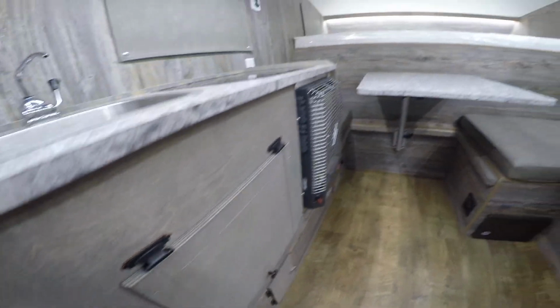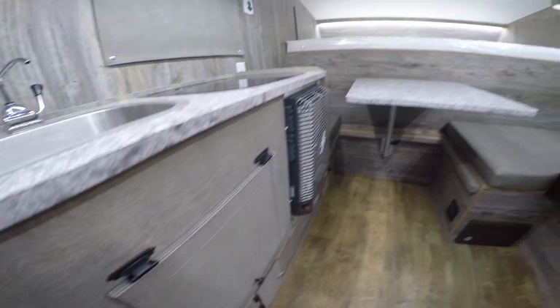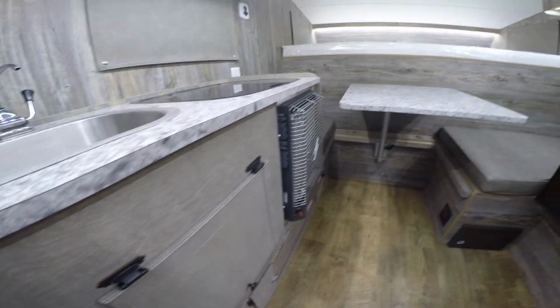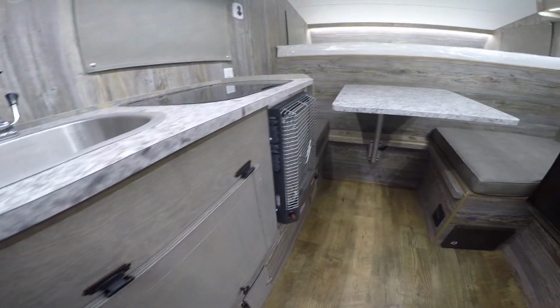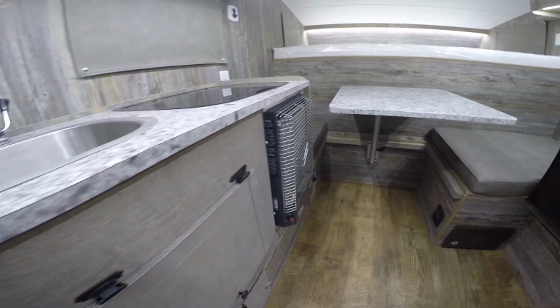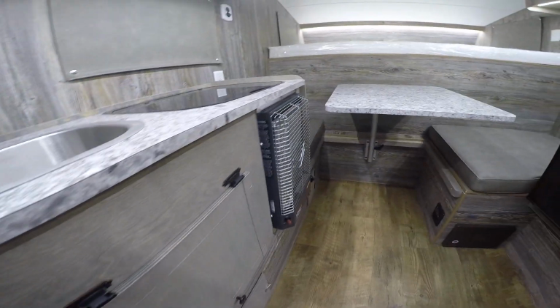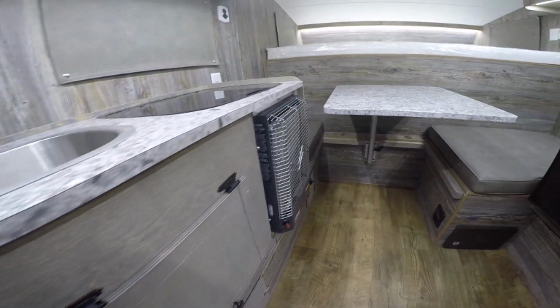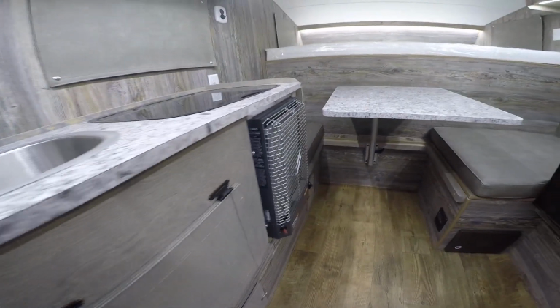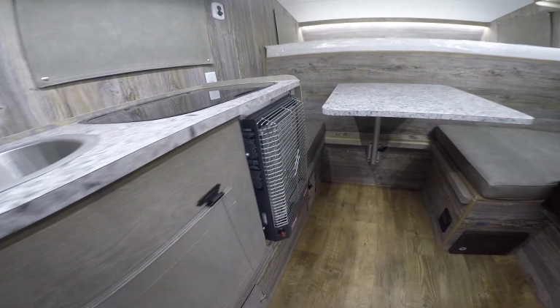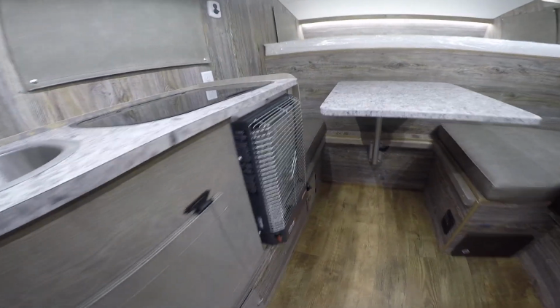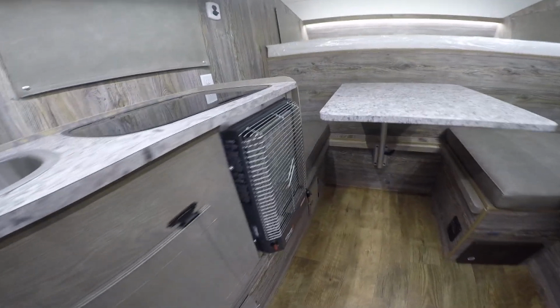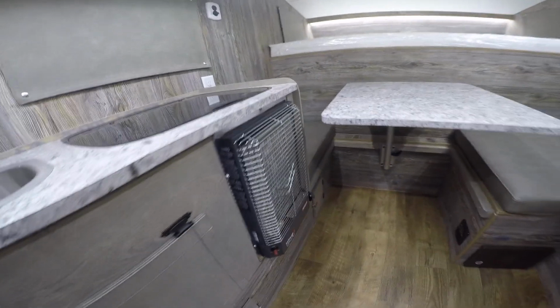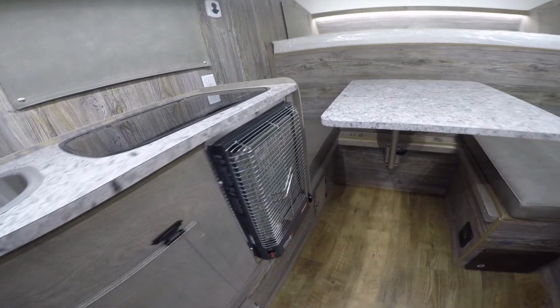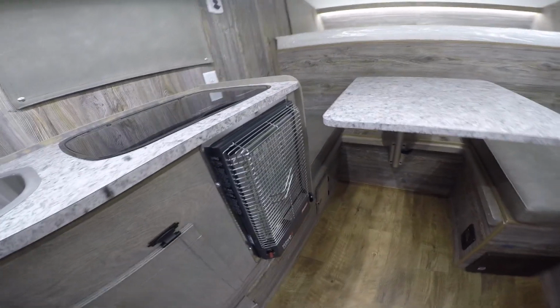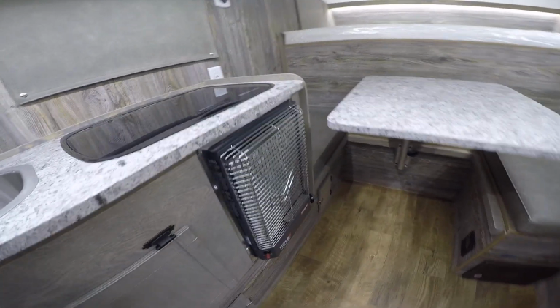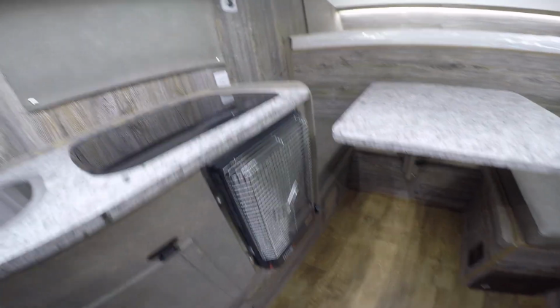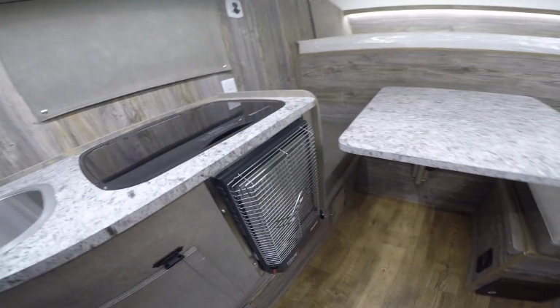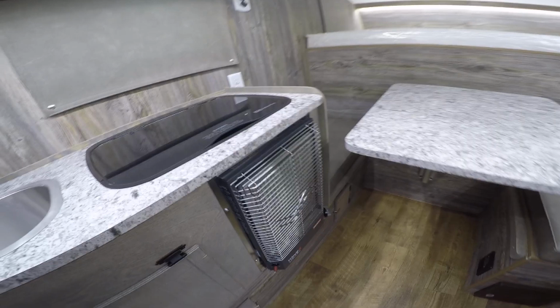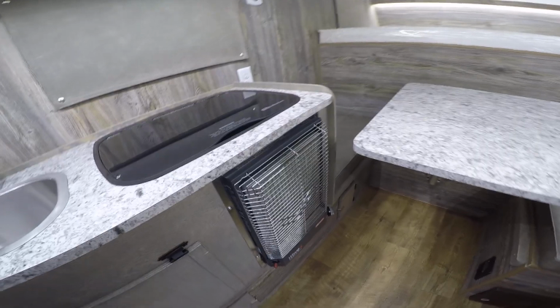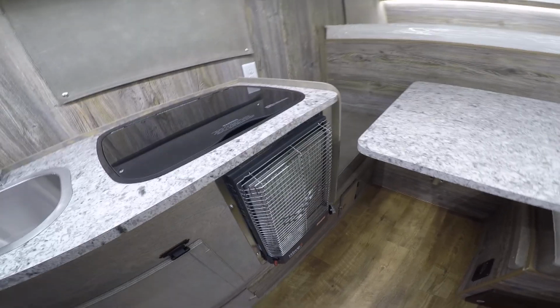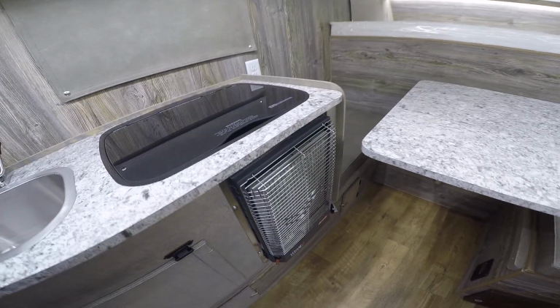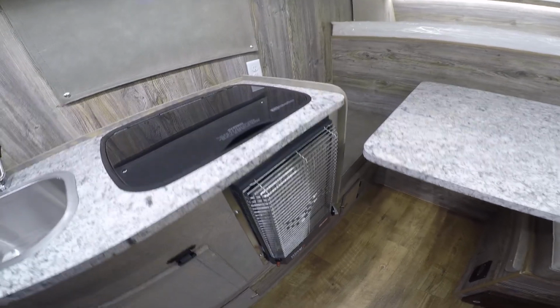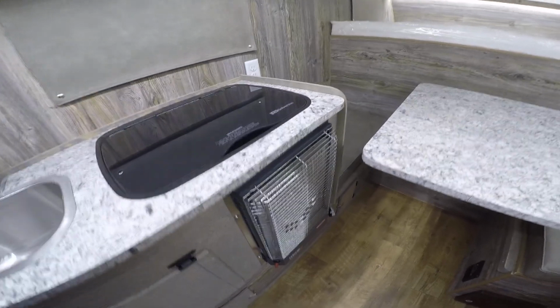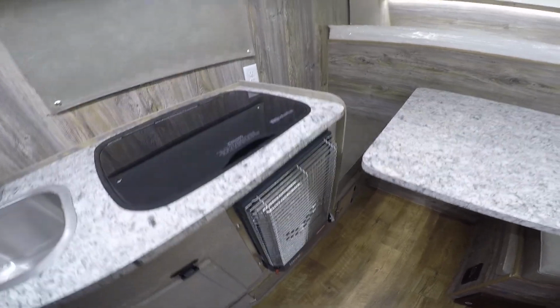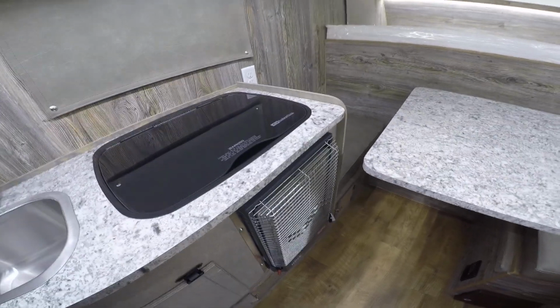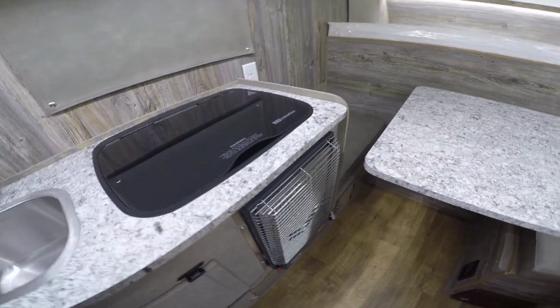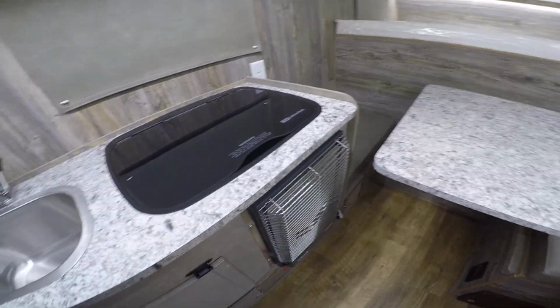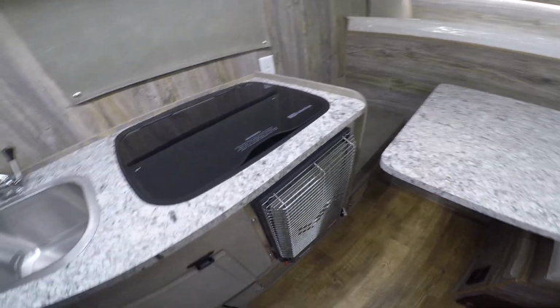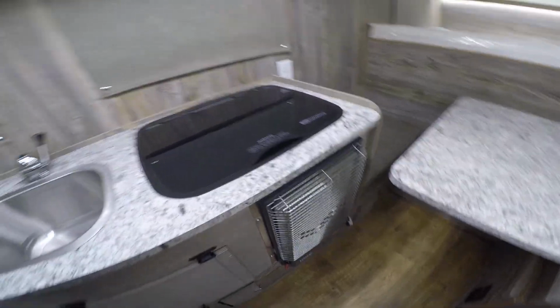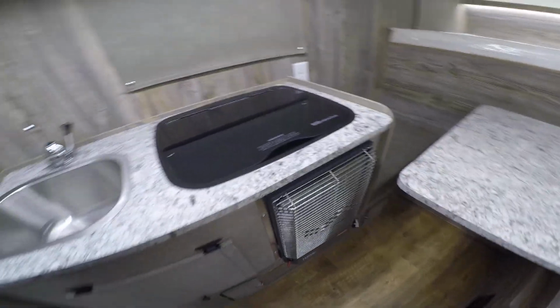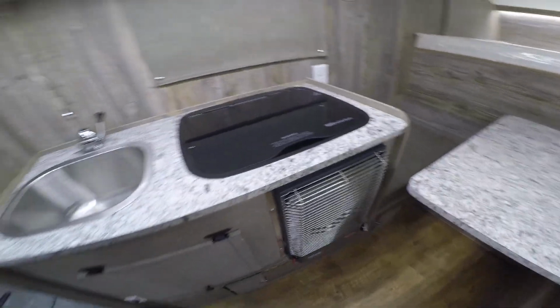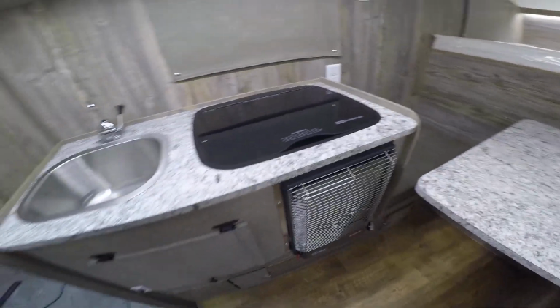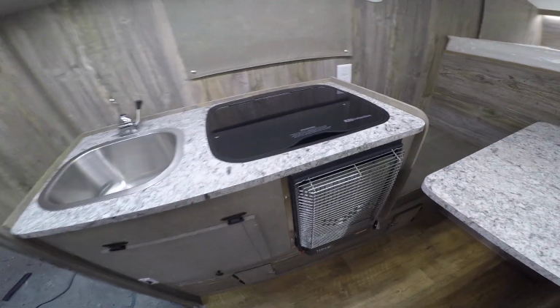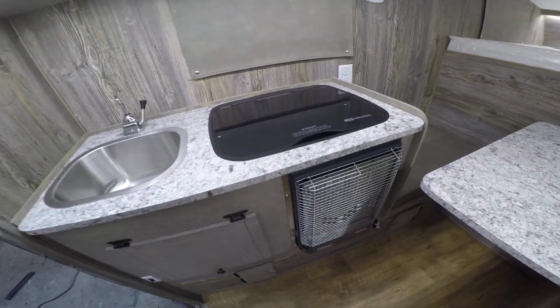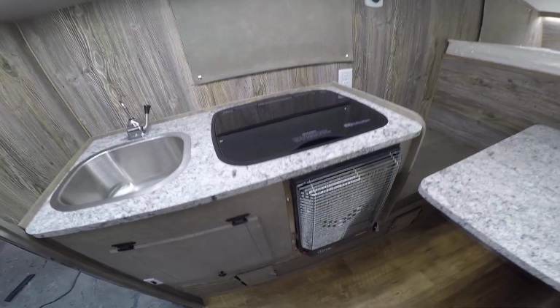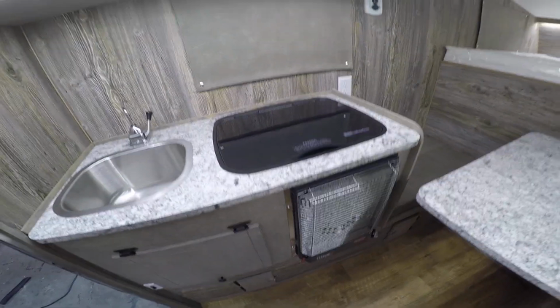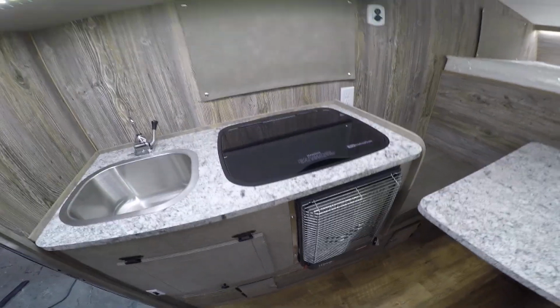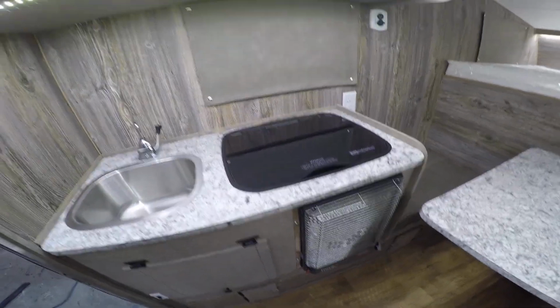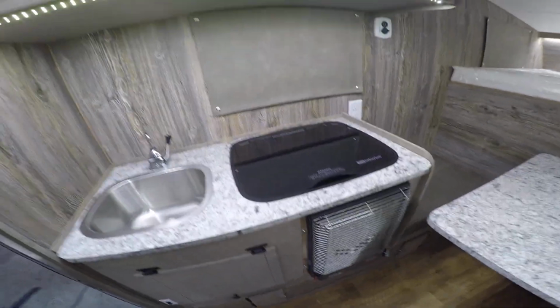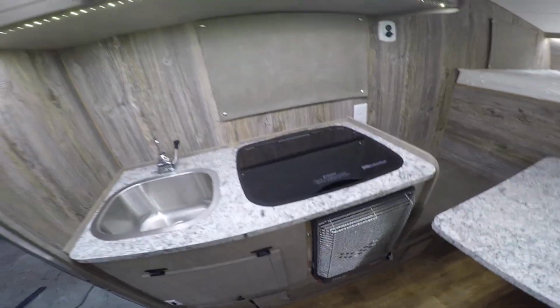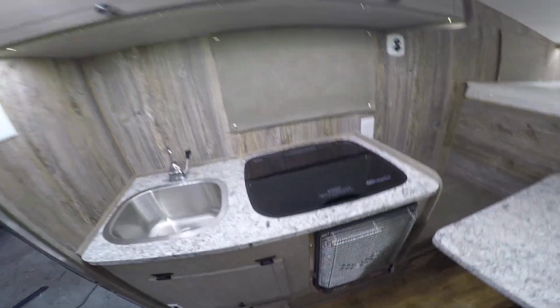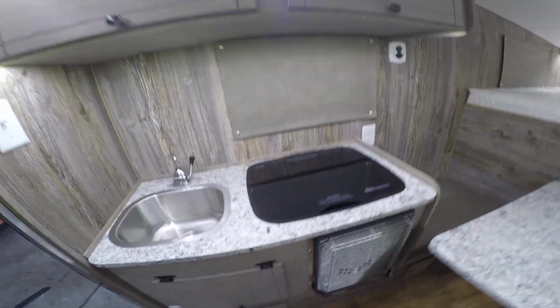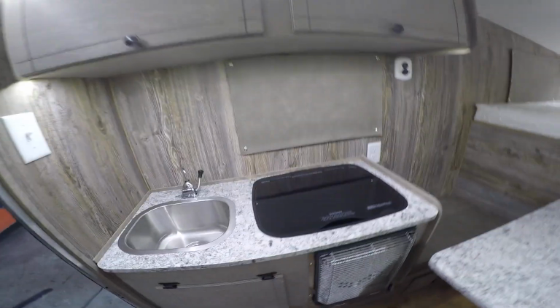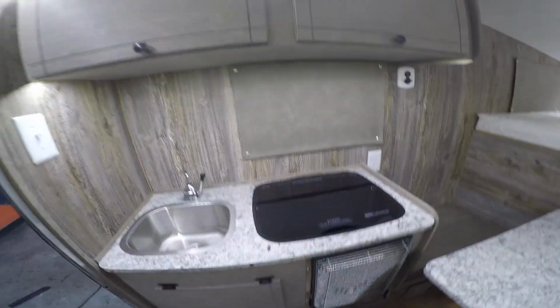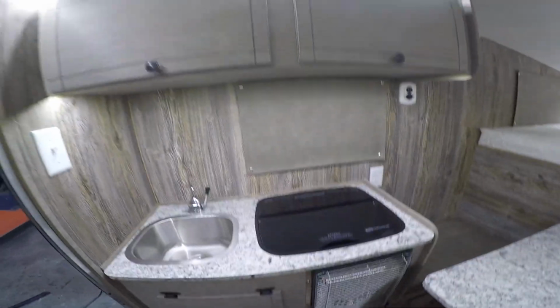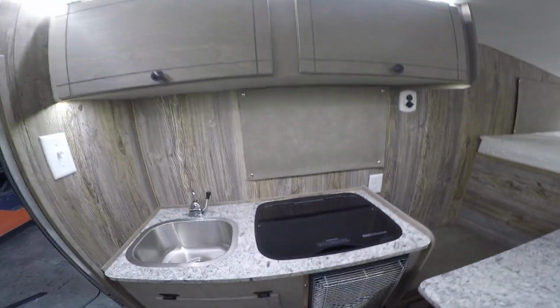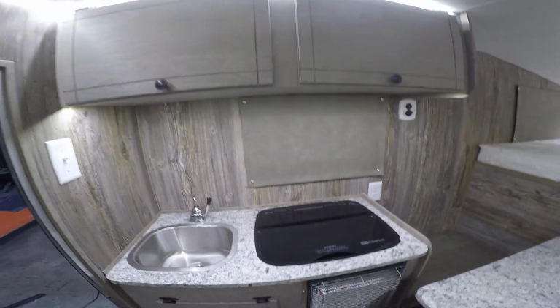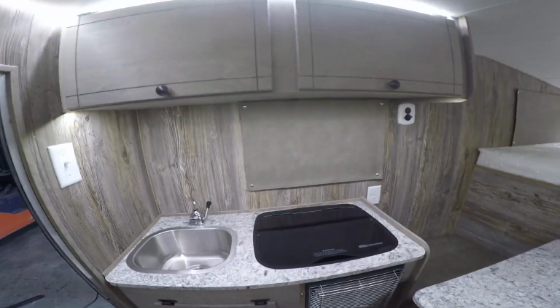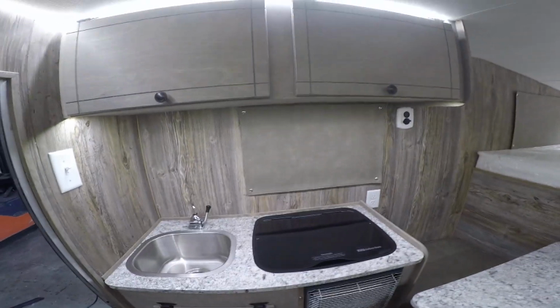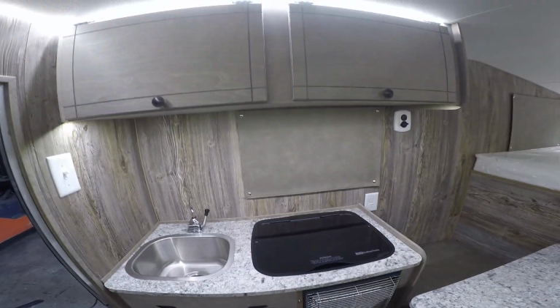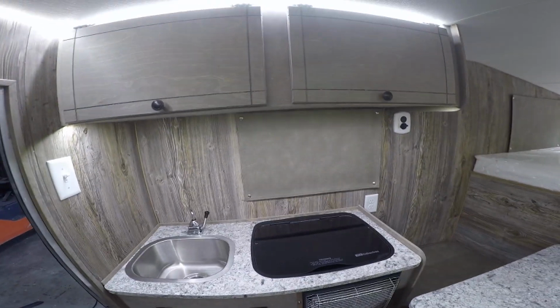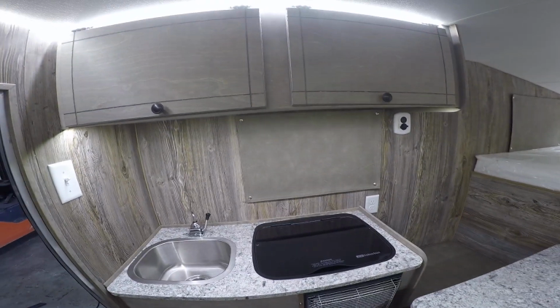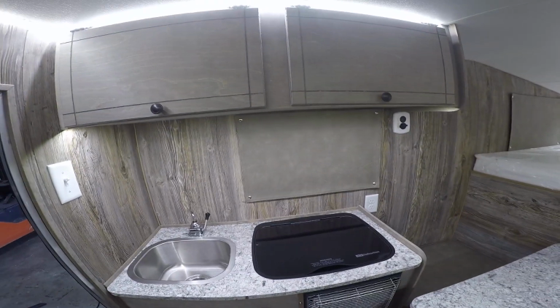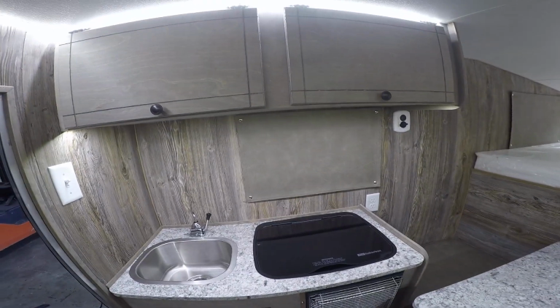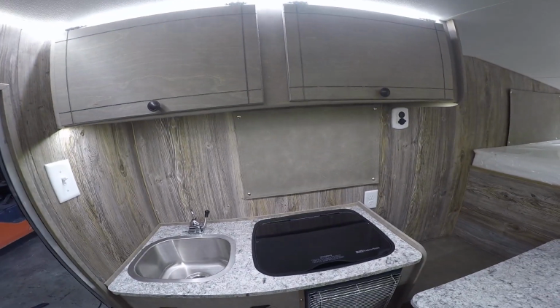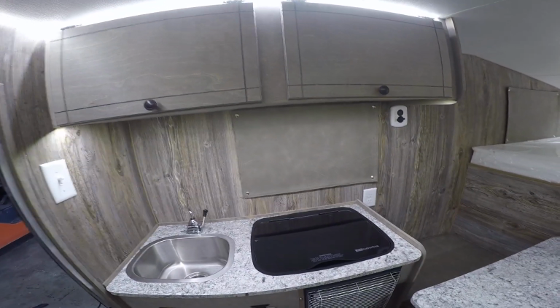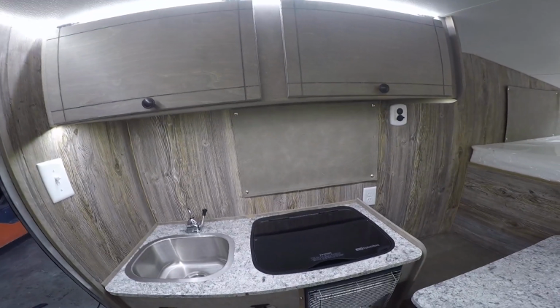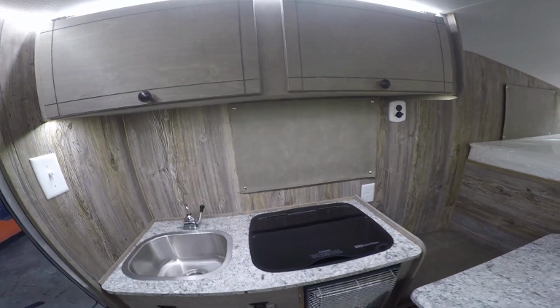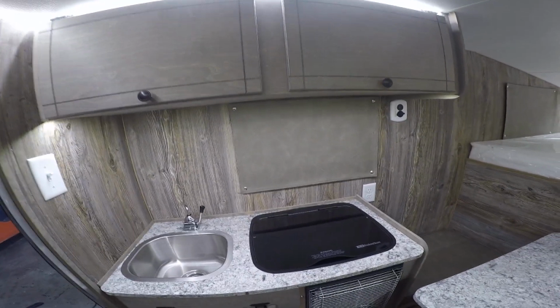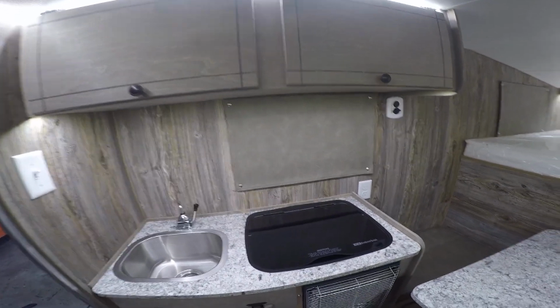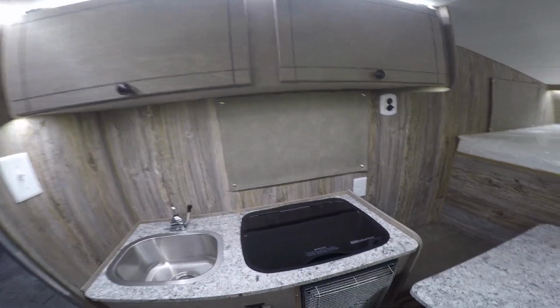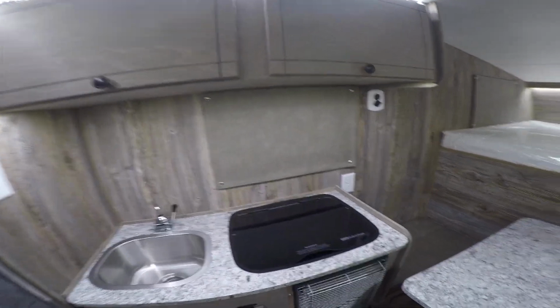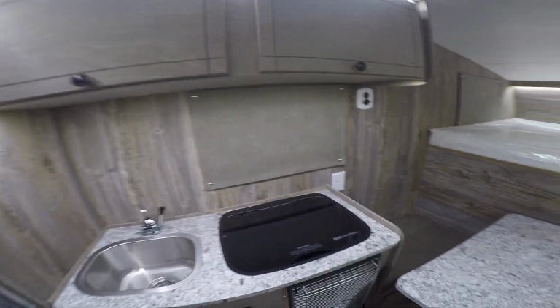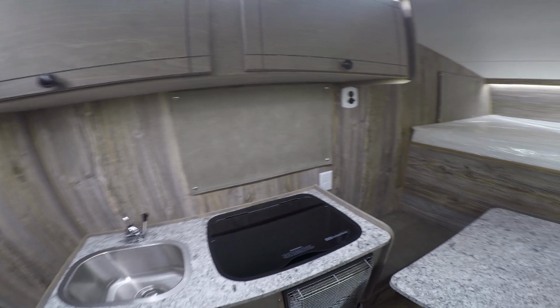We've got a catalytic propane heater which will keep you nice and toasty in the wintertime, and a bunch more storage up above it.